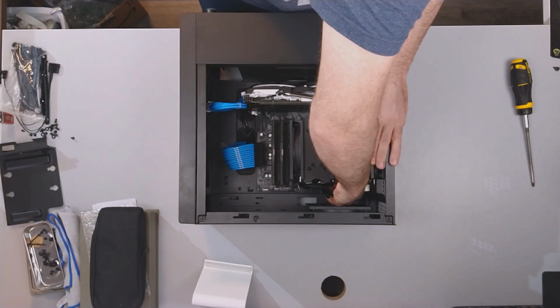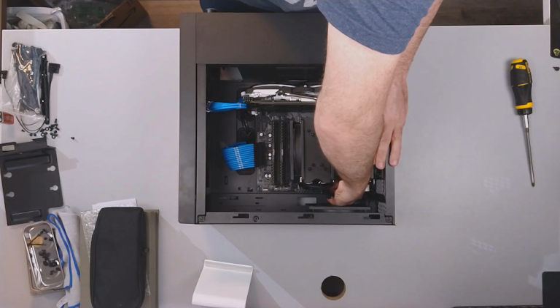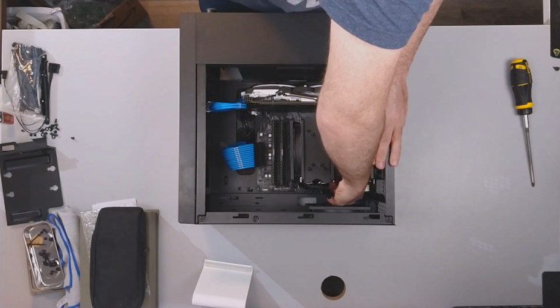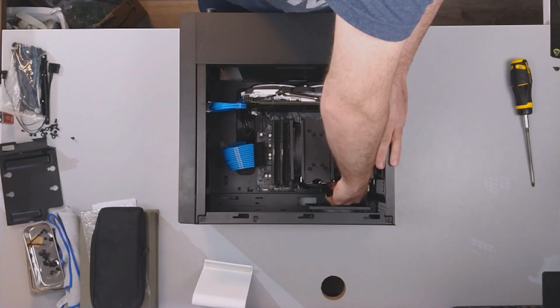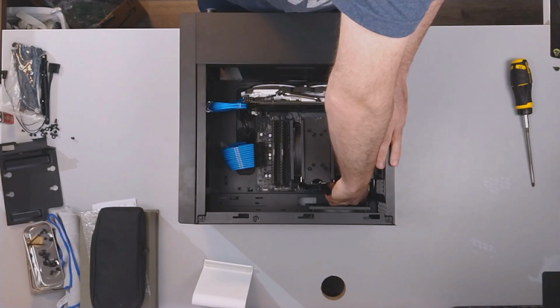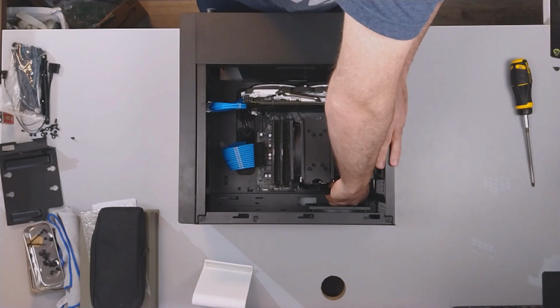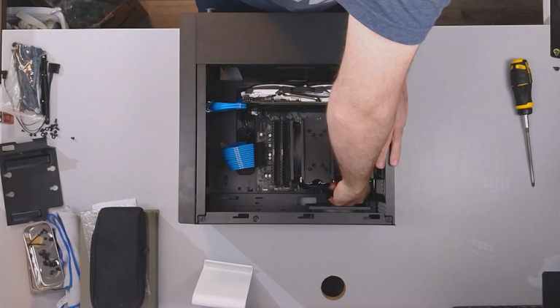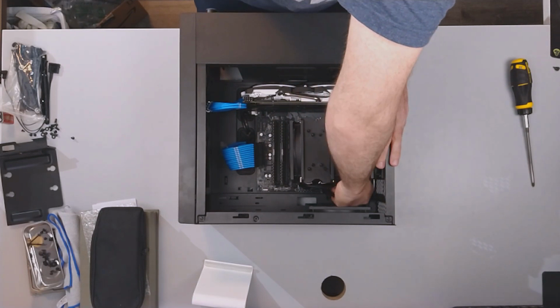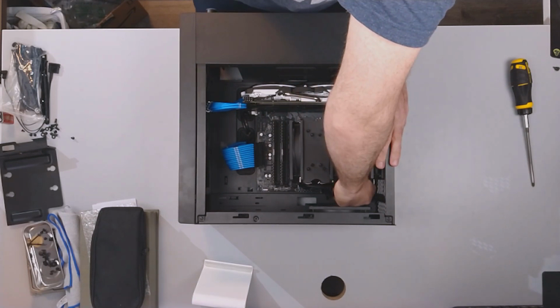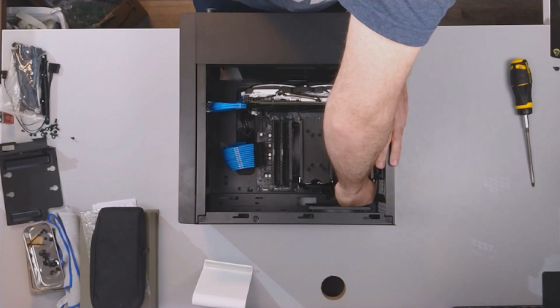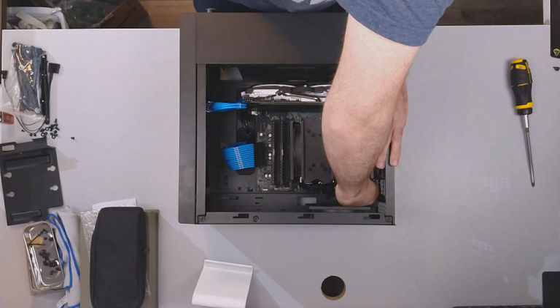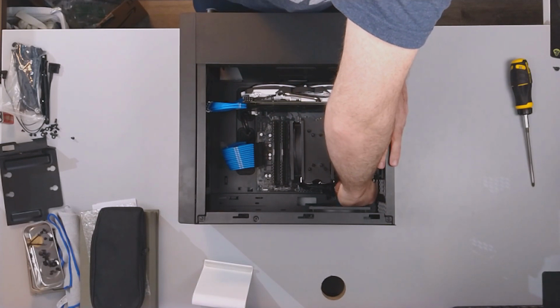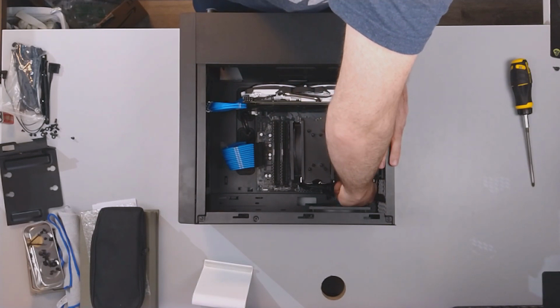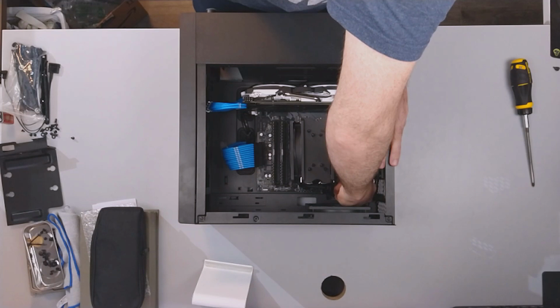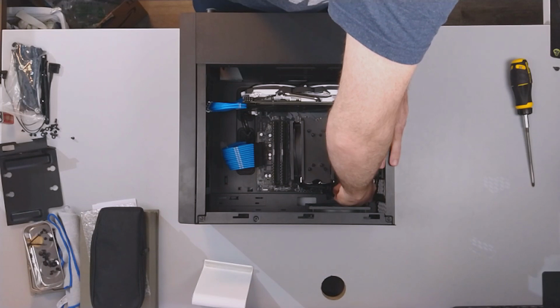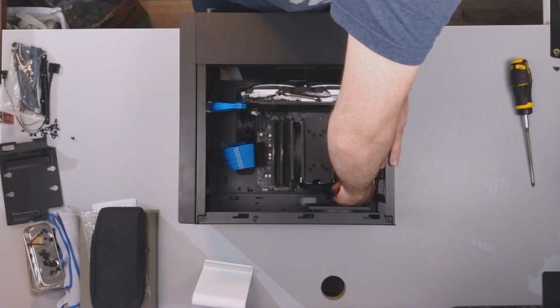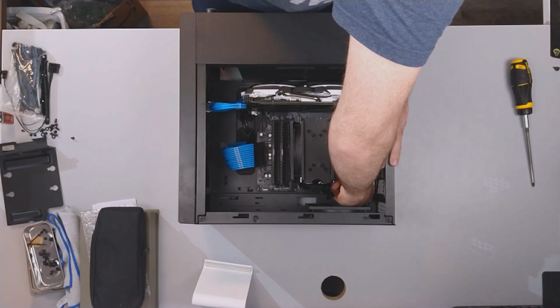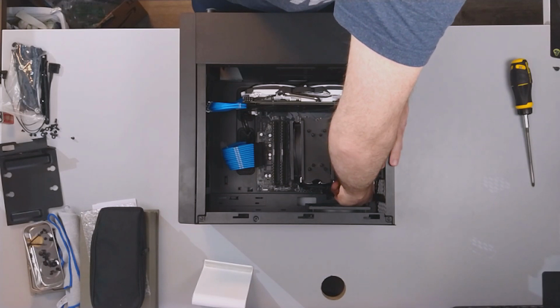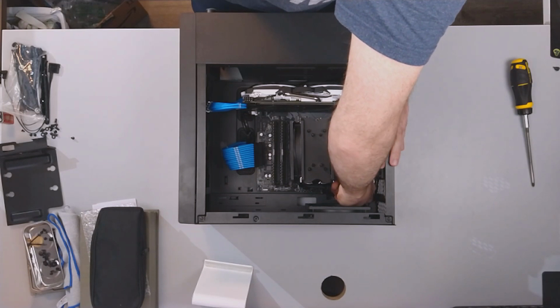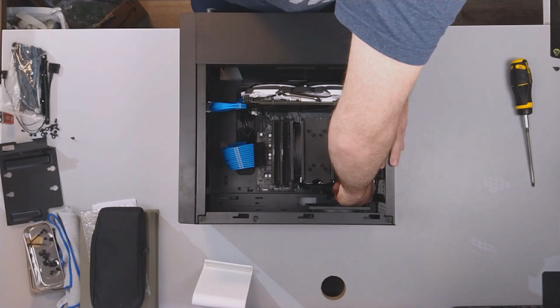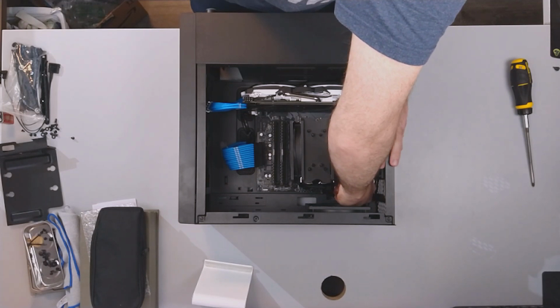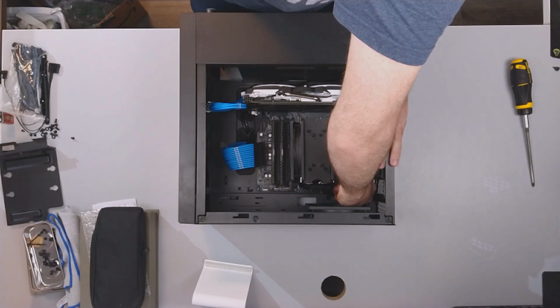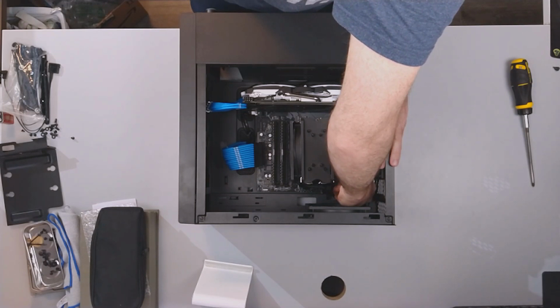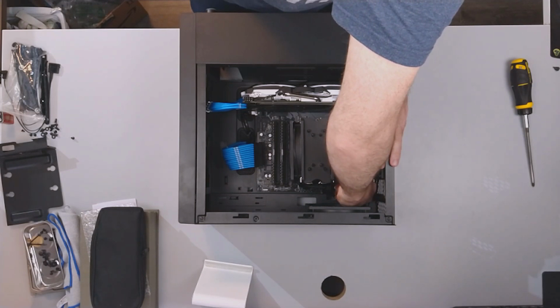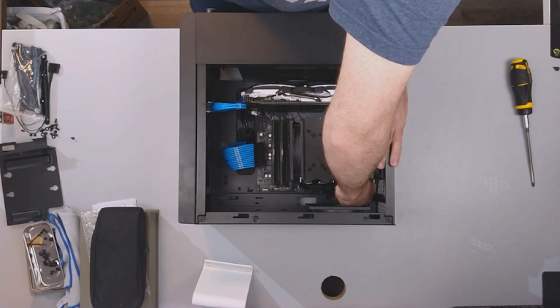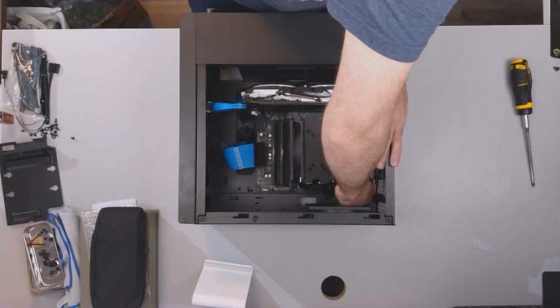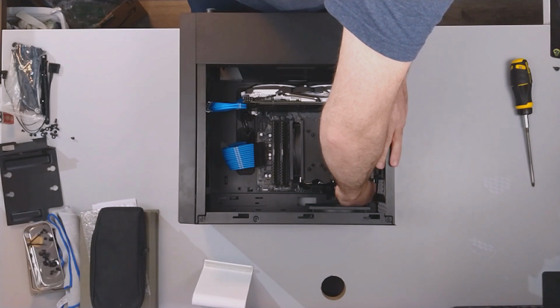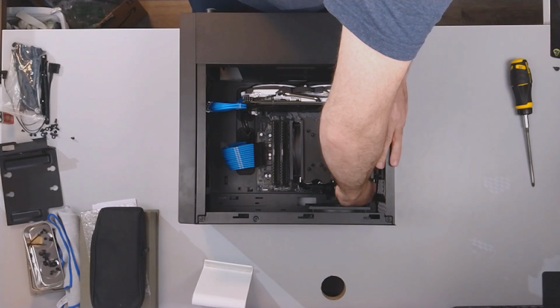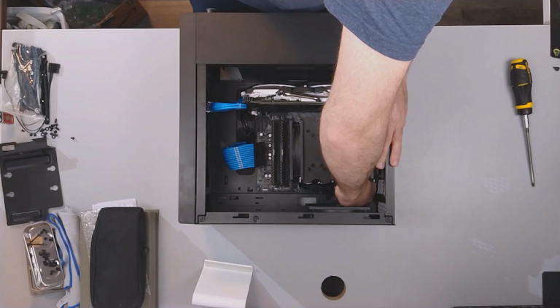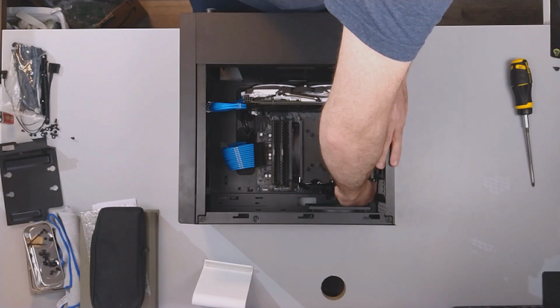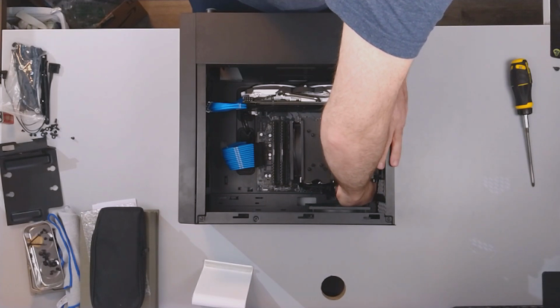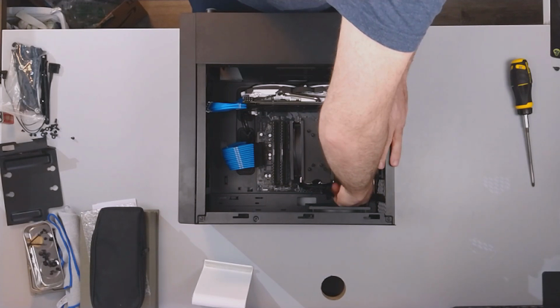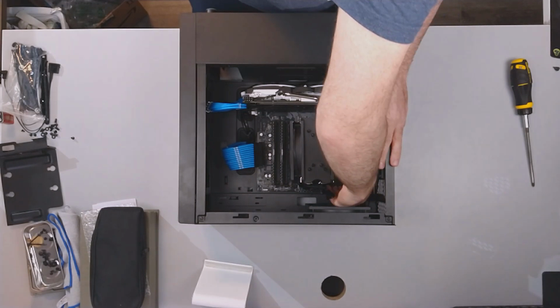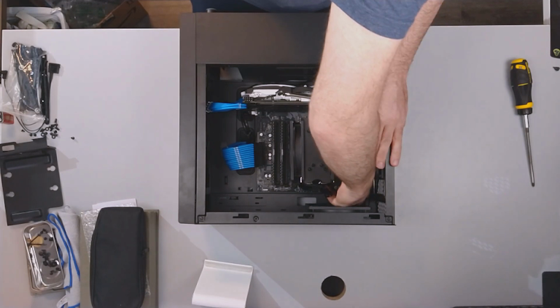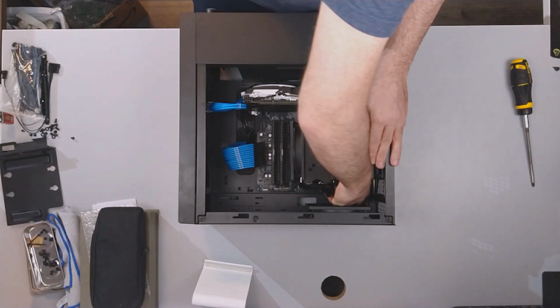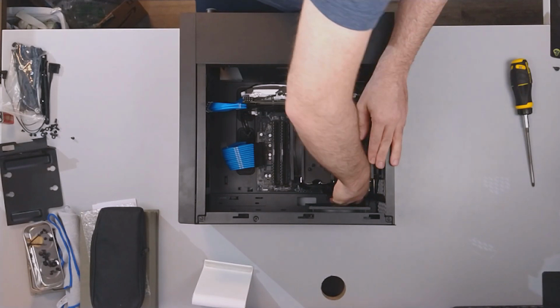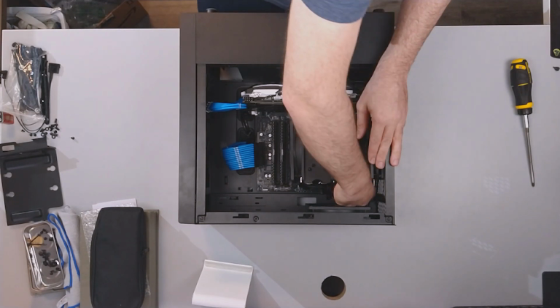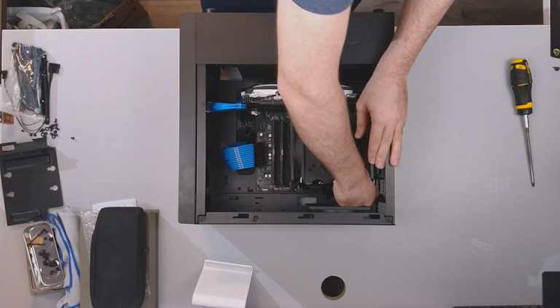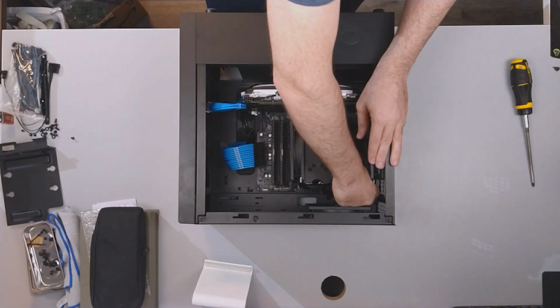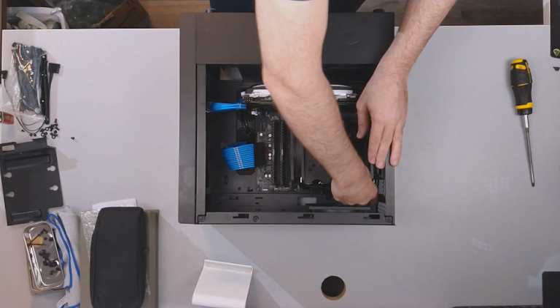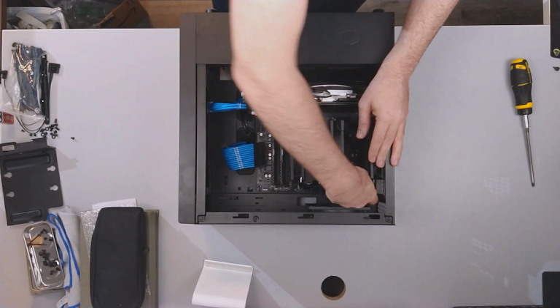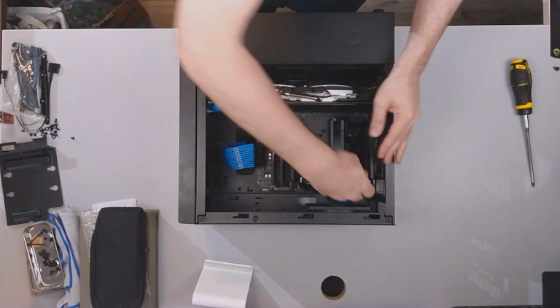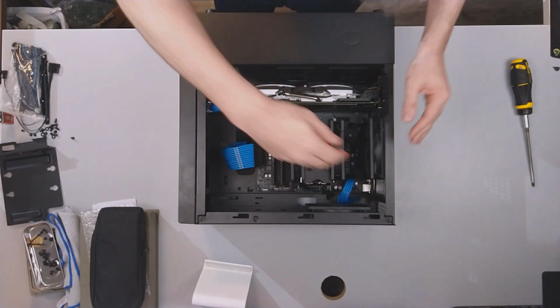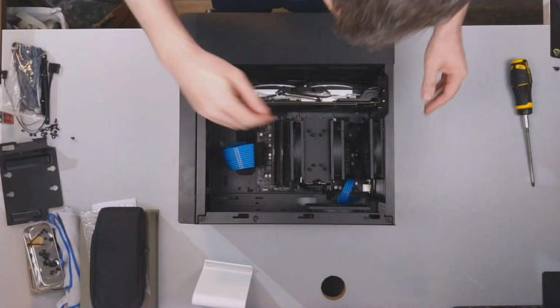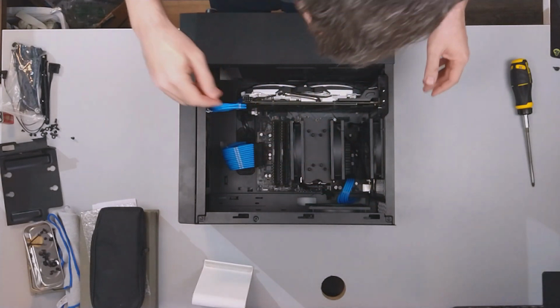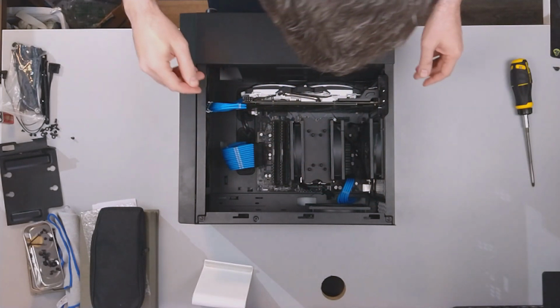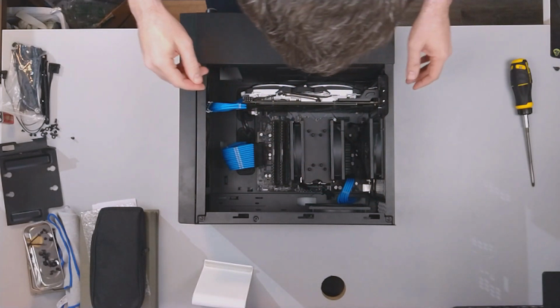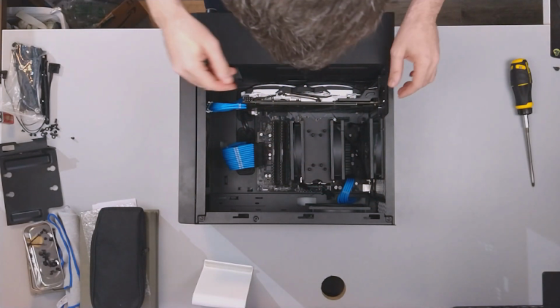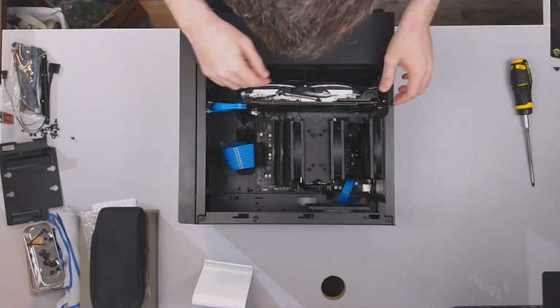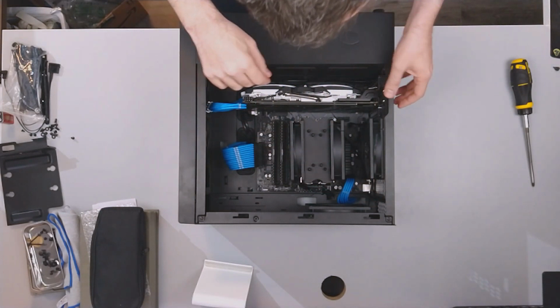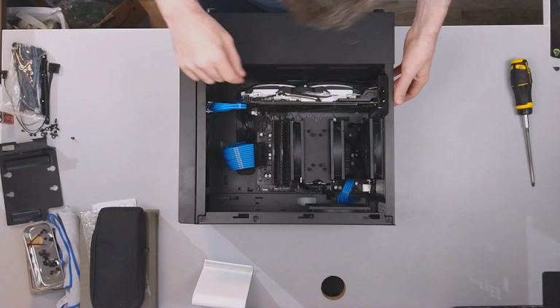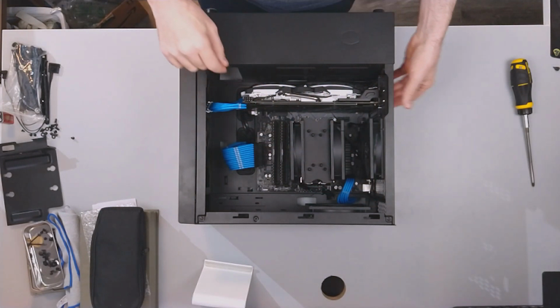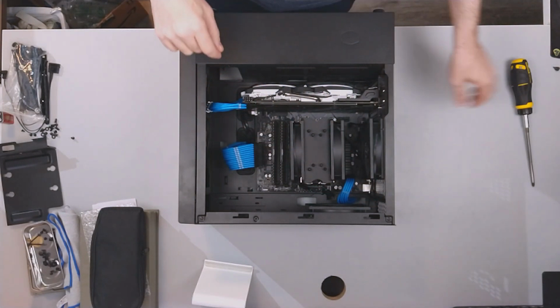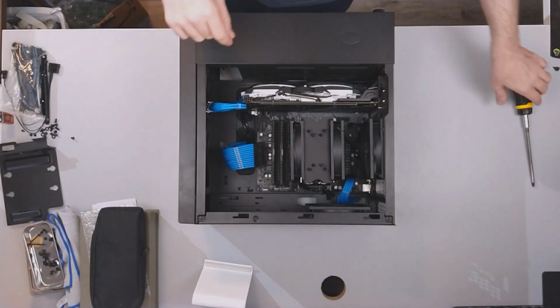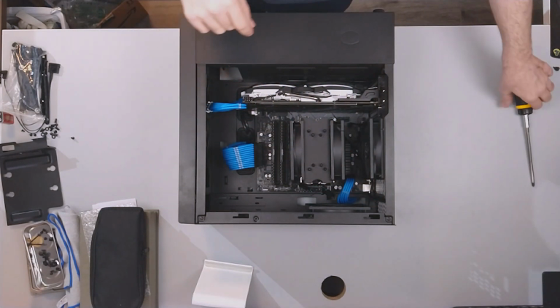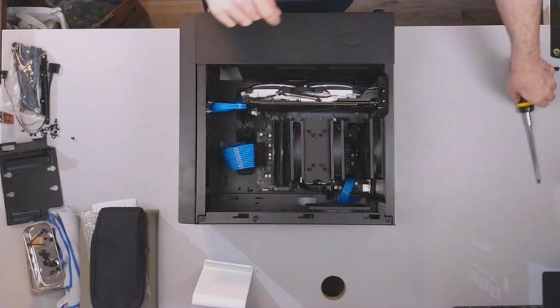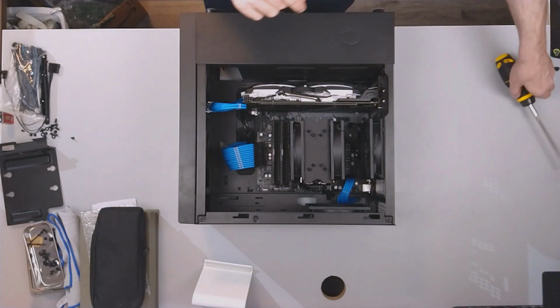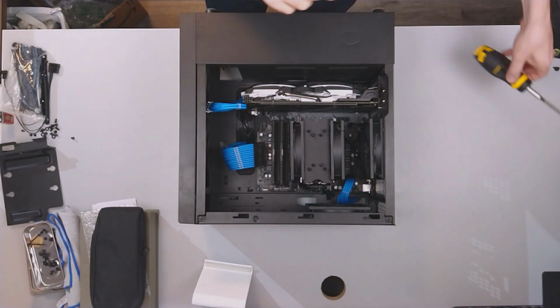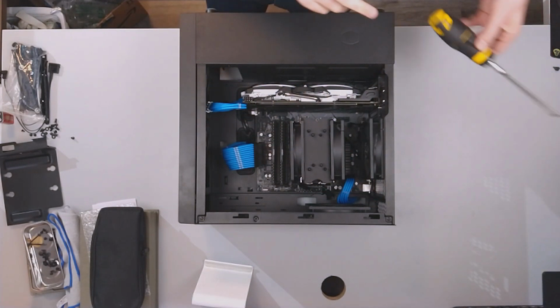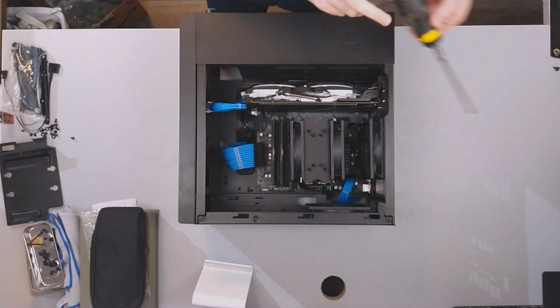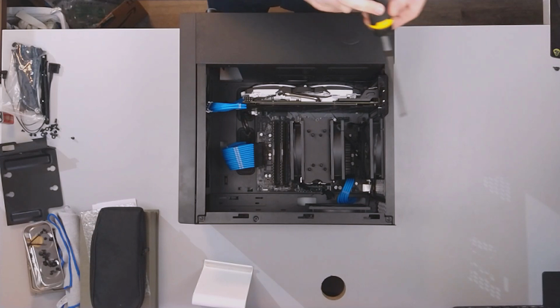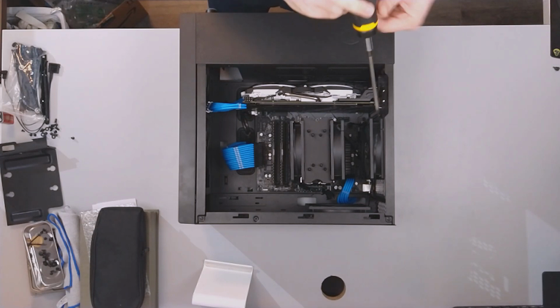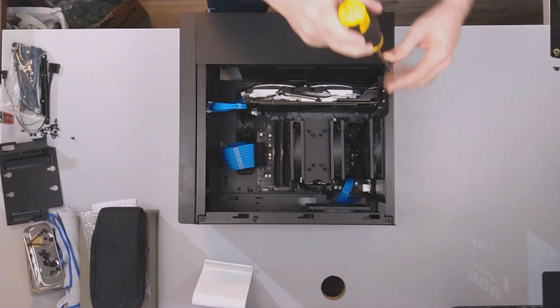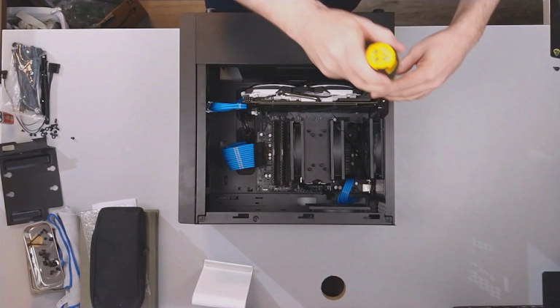Getting the EPS connector out — there we go. Okay, let's take out the GPU.